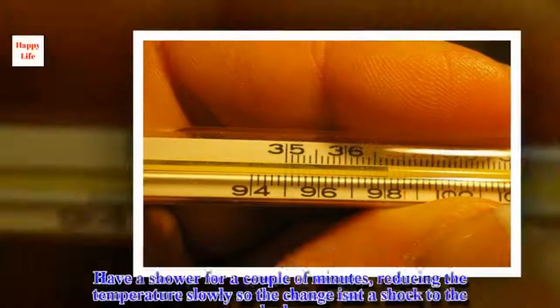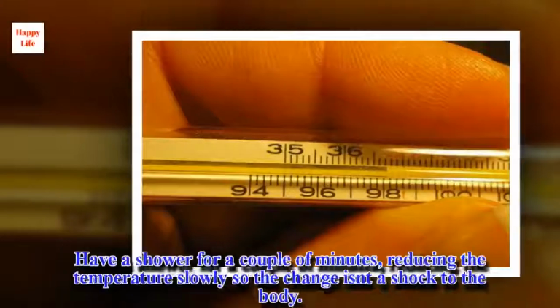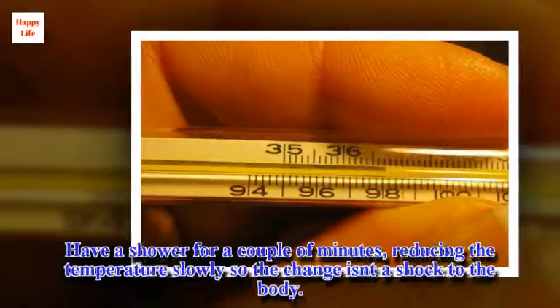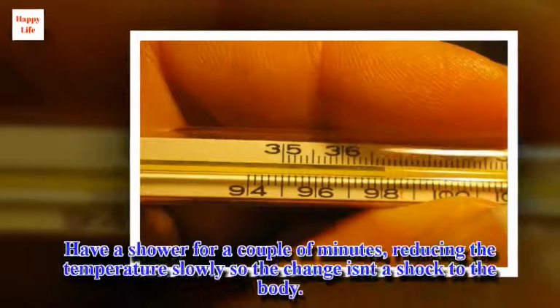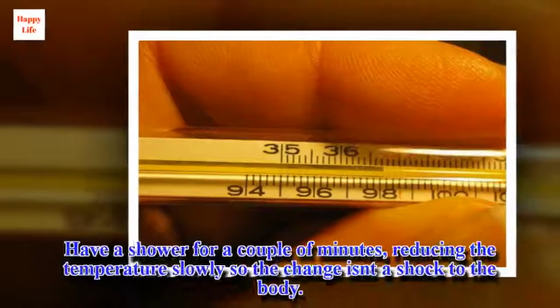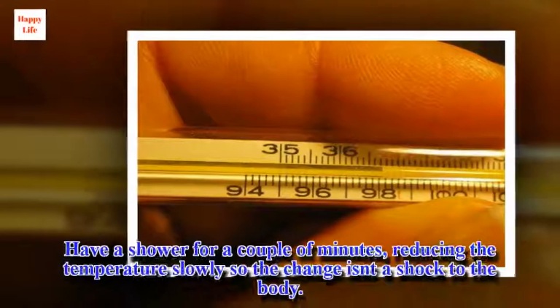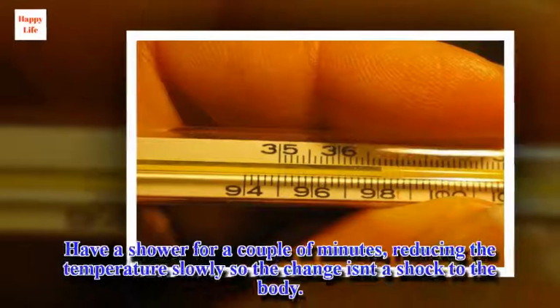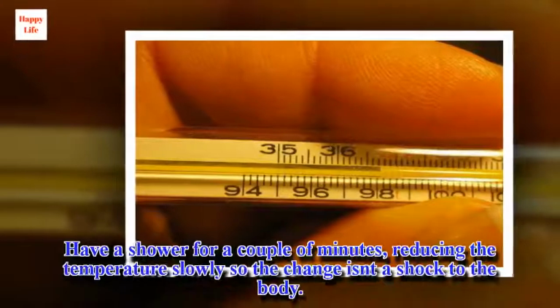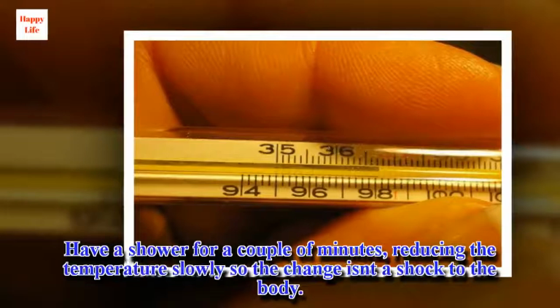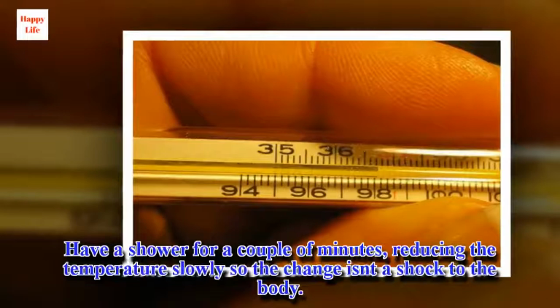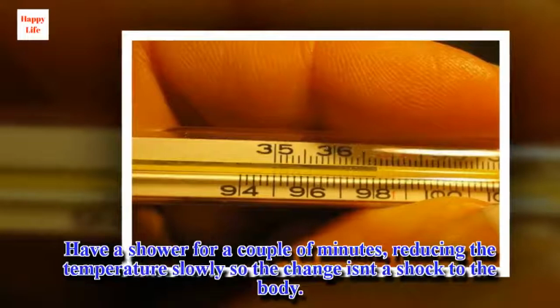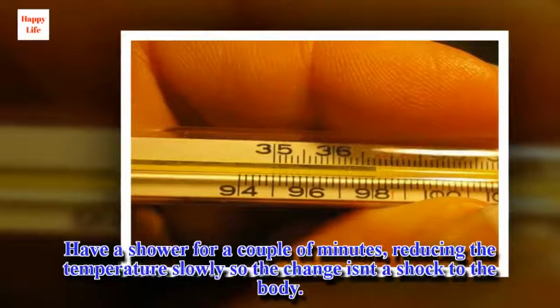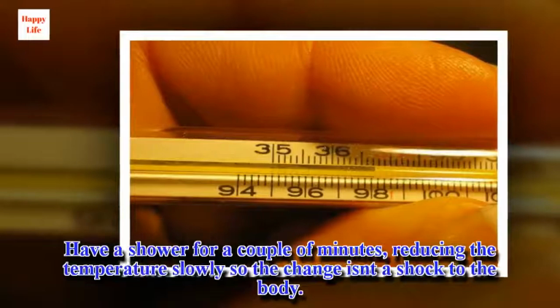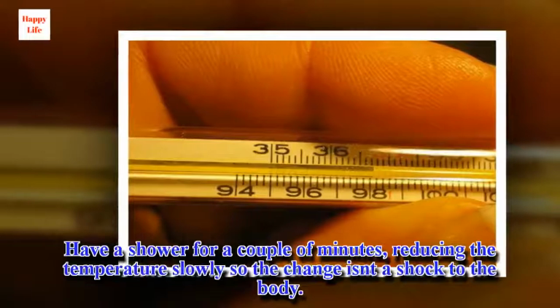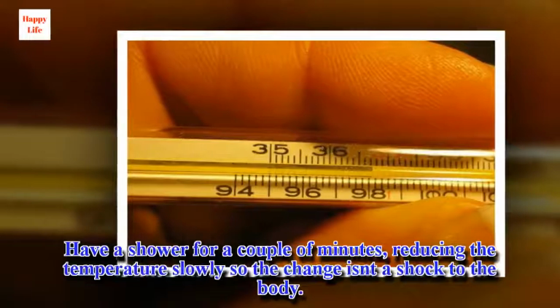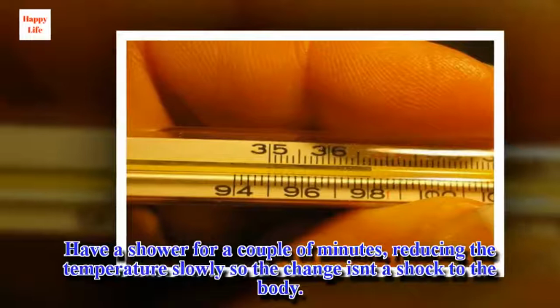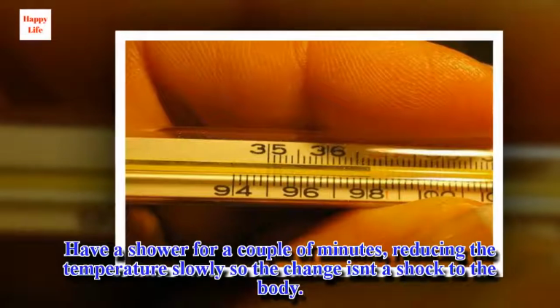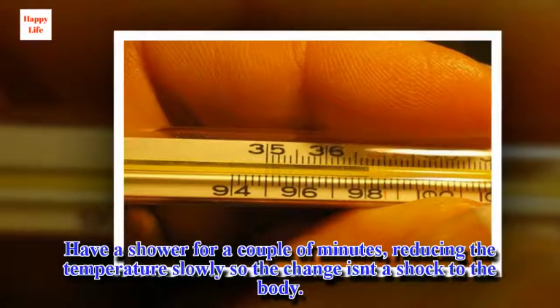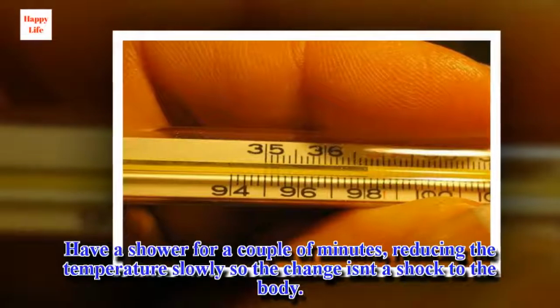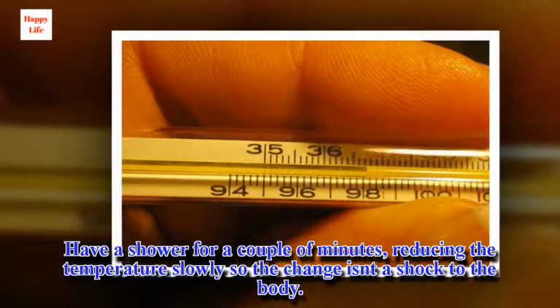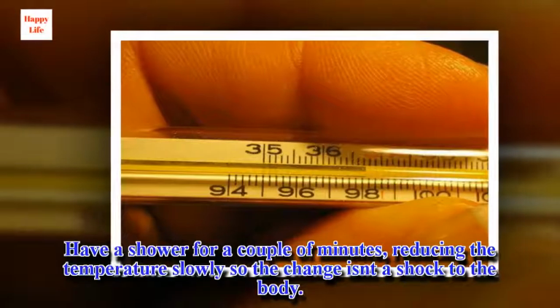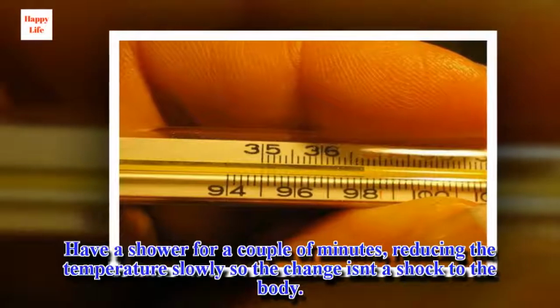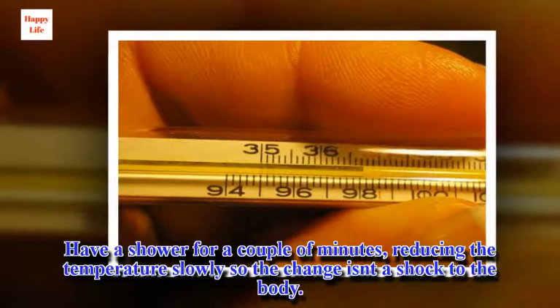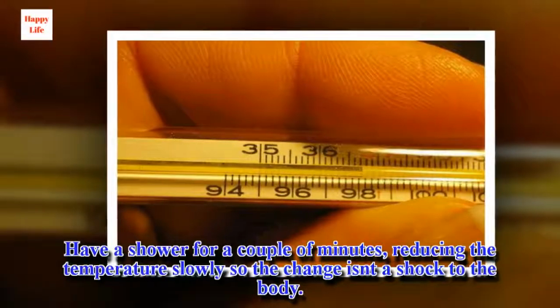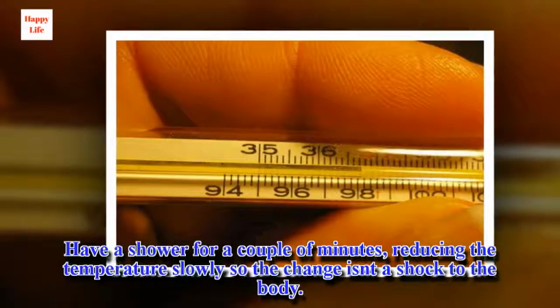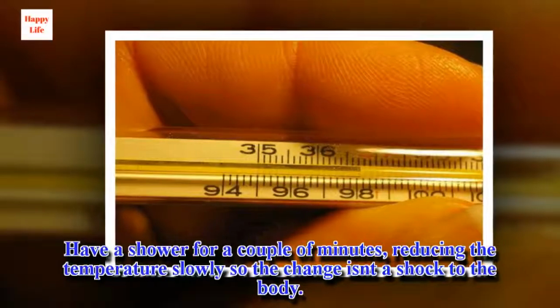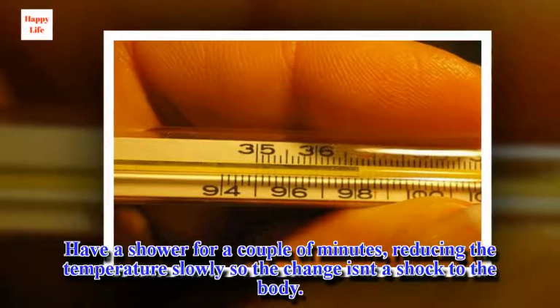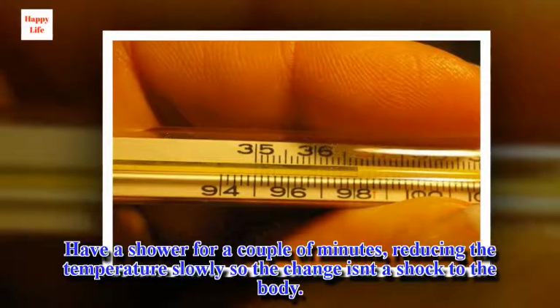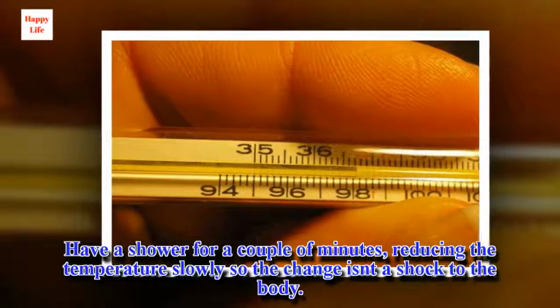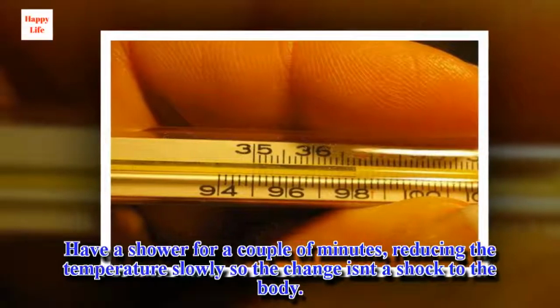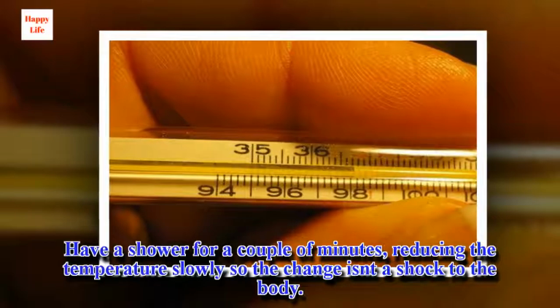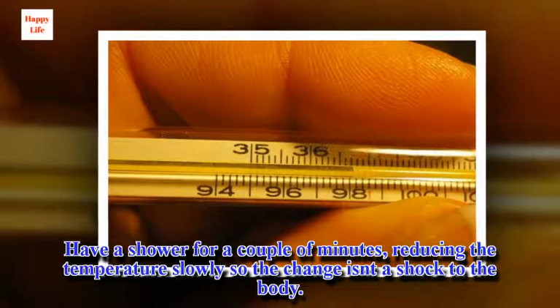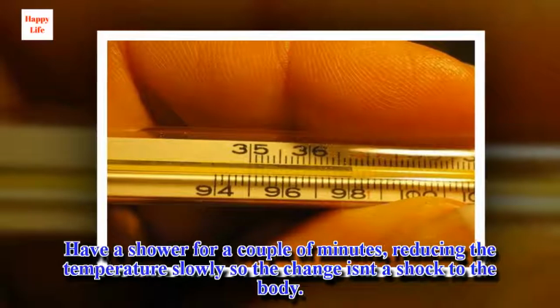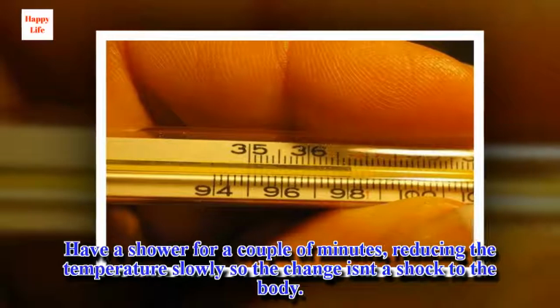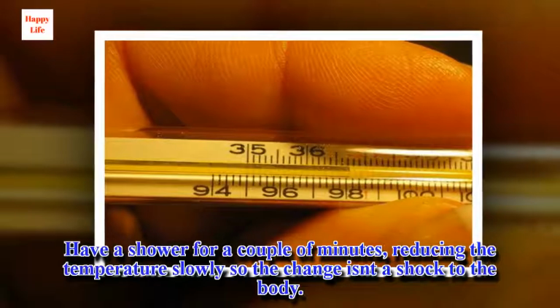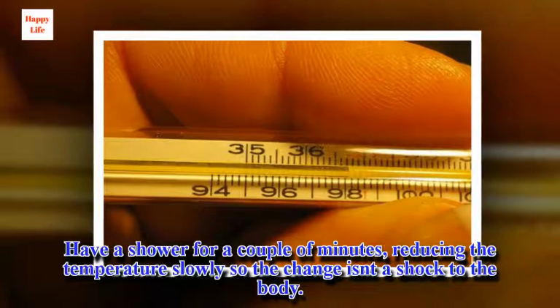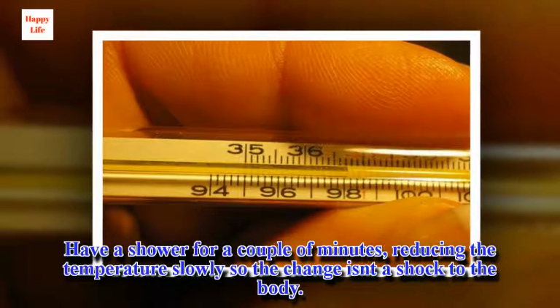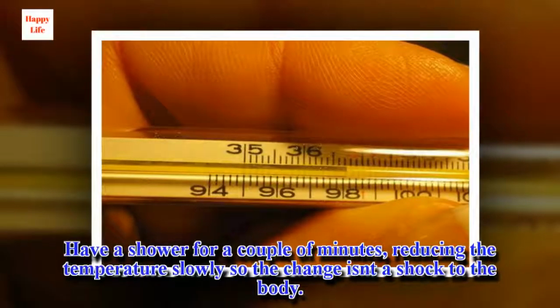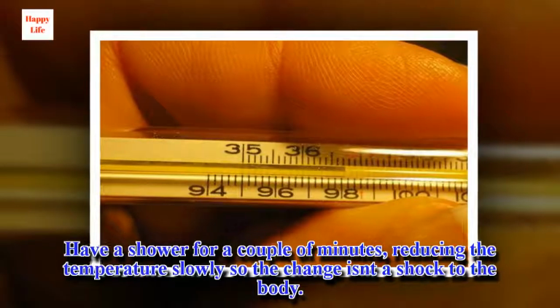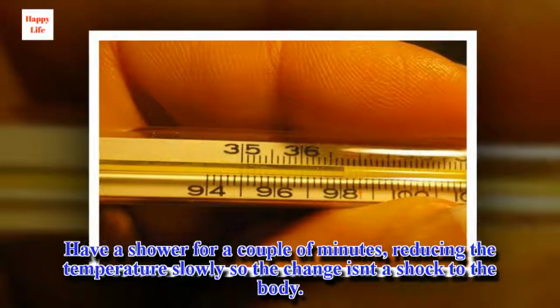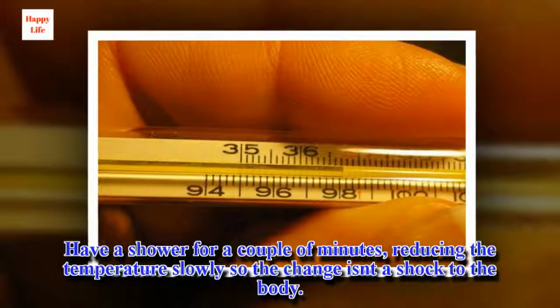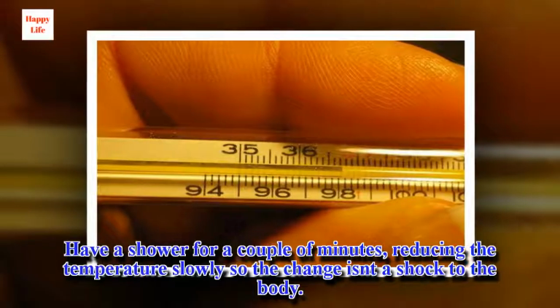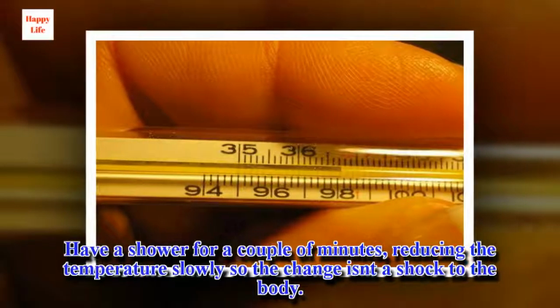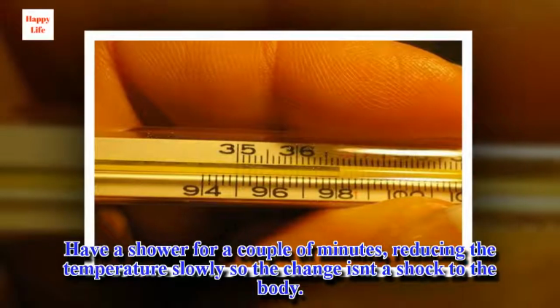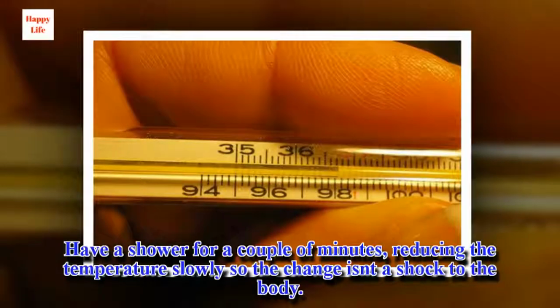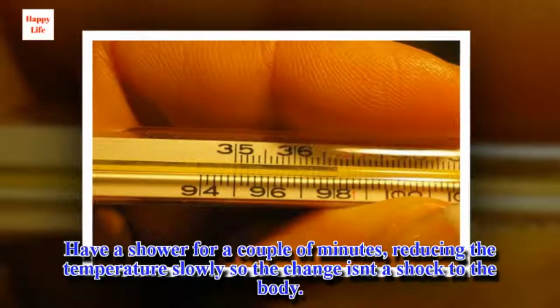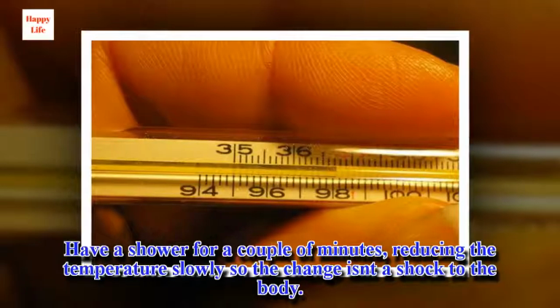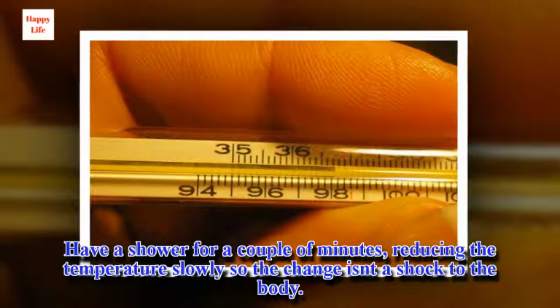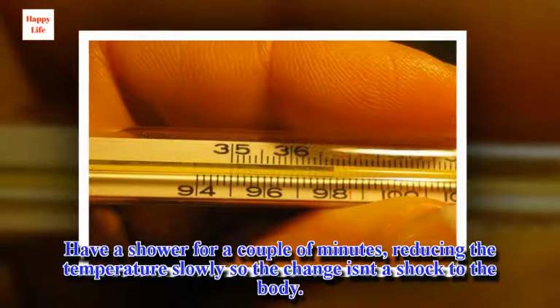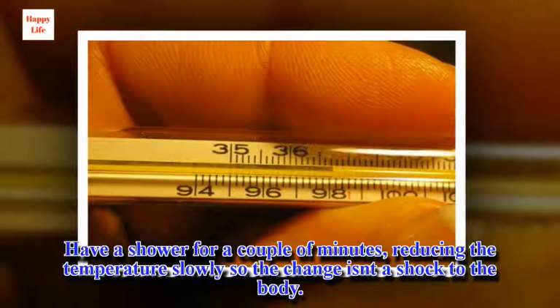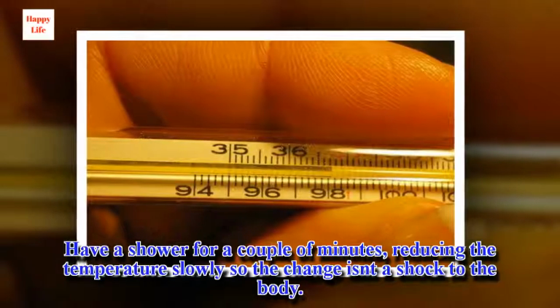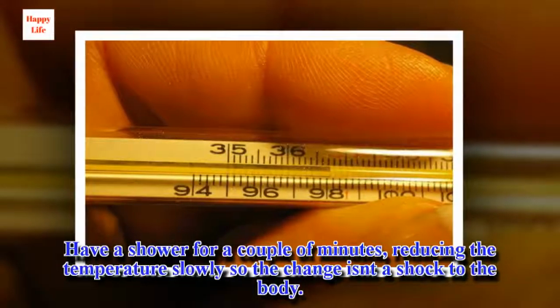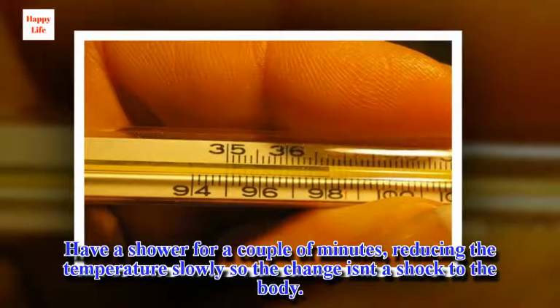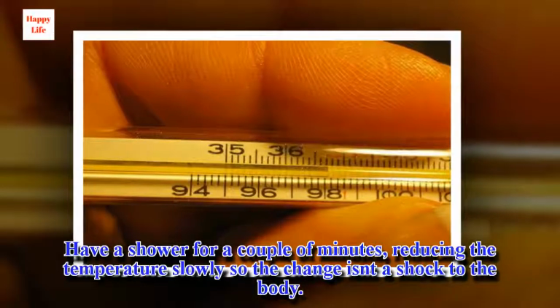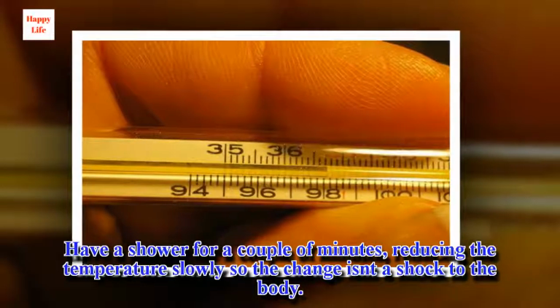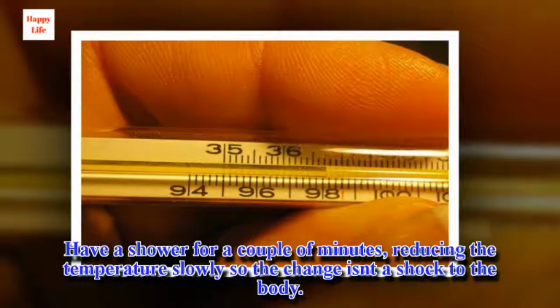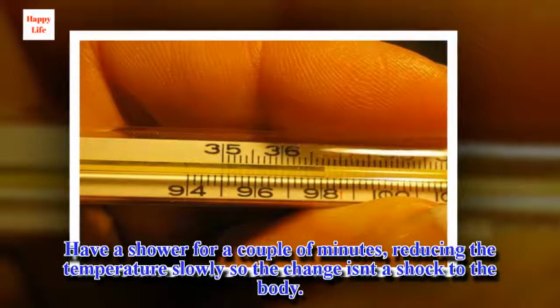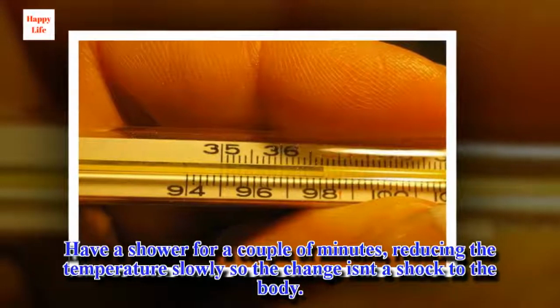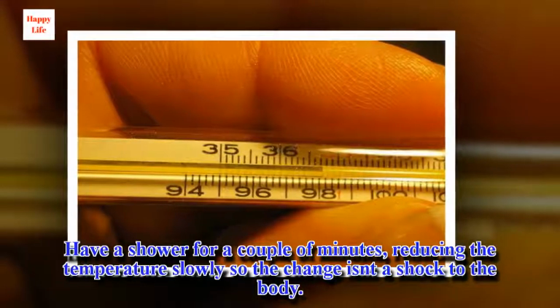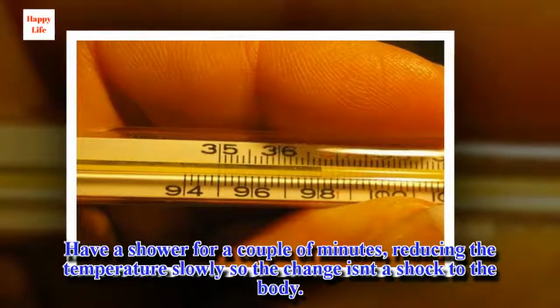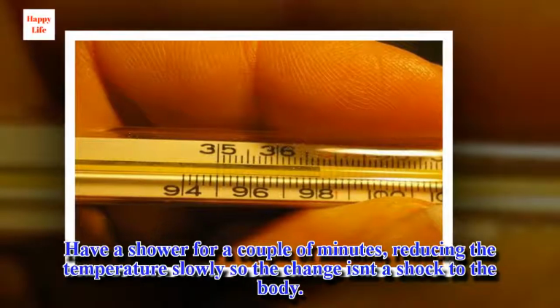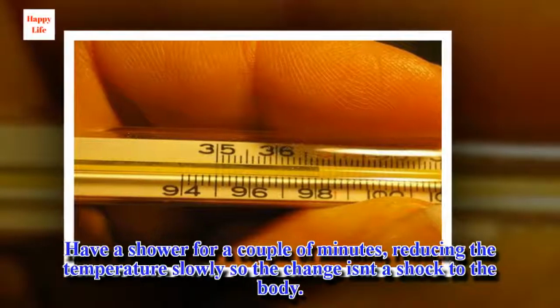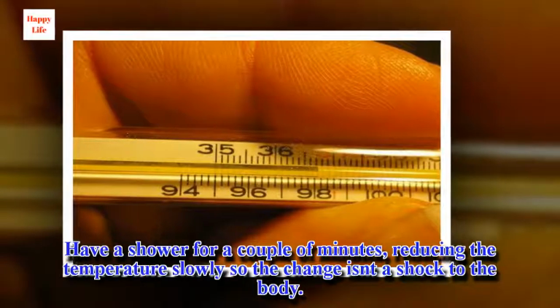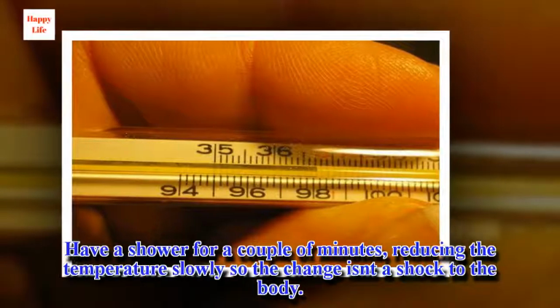Have a shower for a couple of minutes, reducing the temperature slowly so the change isn't a shock to the body.